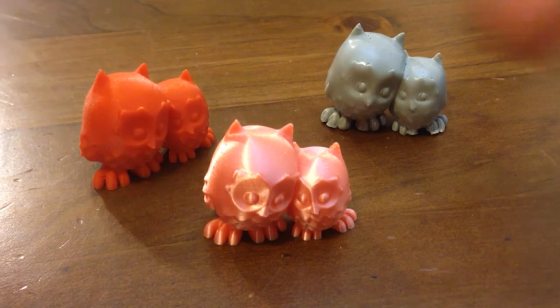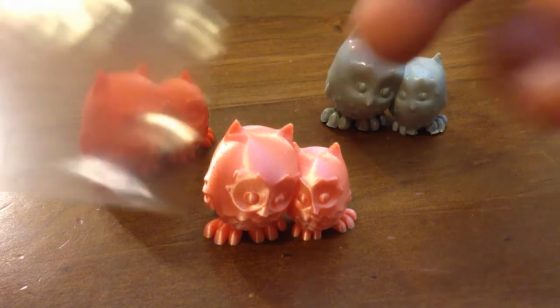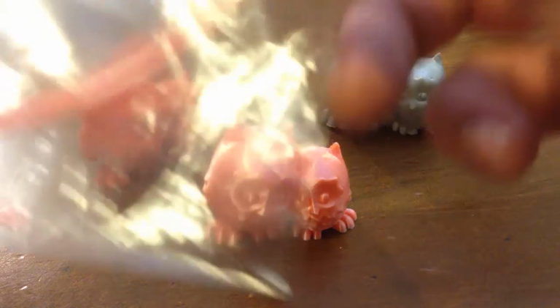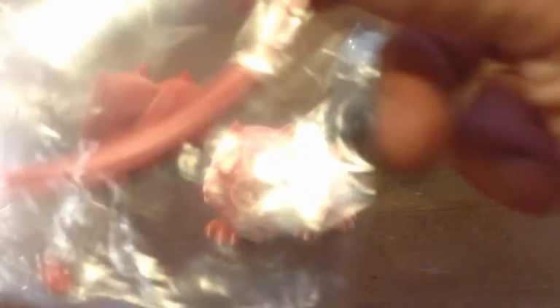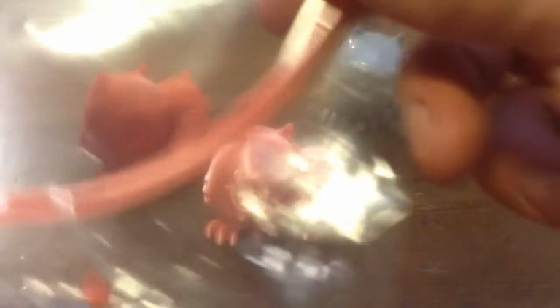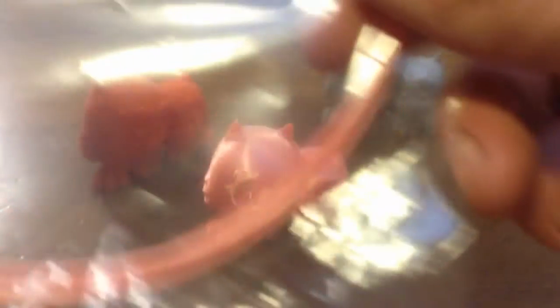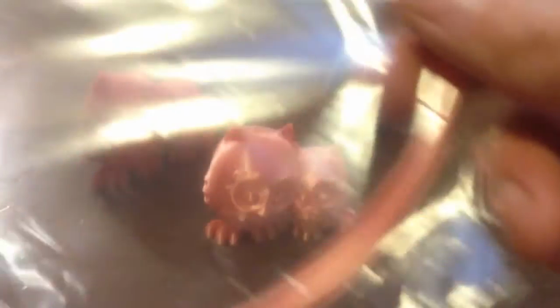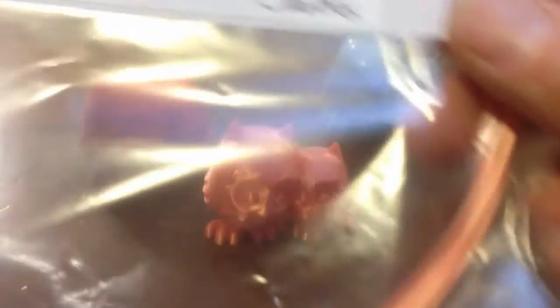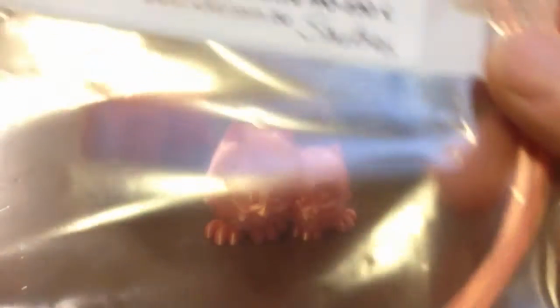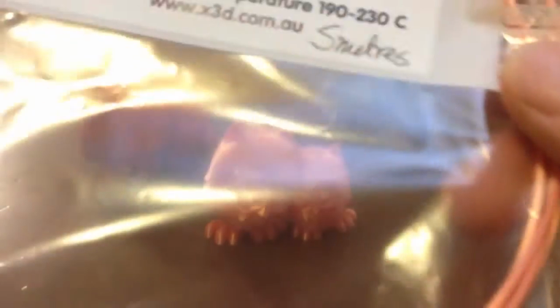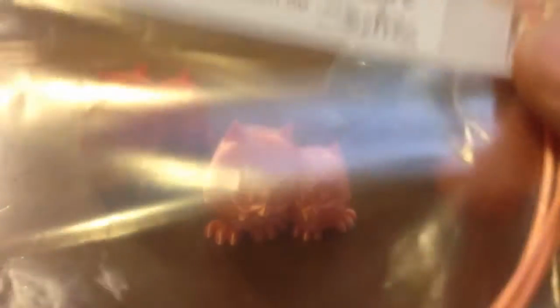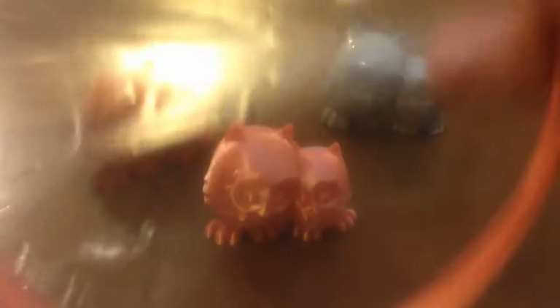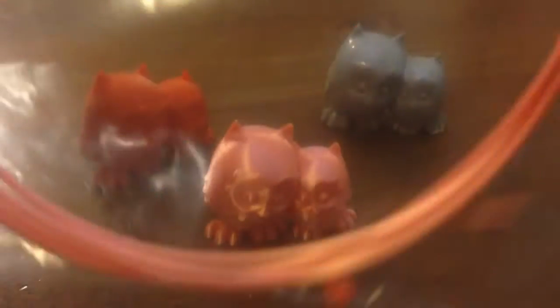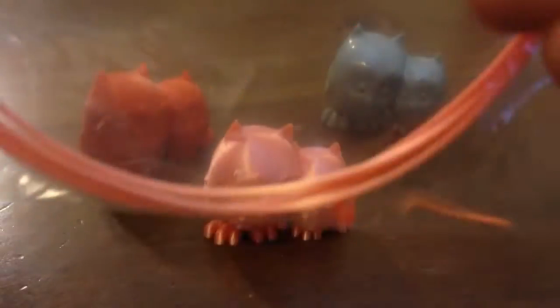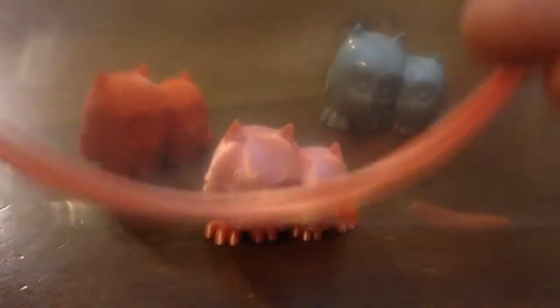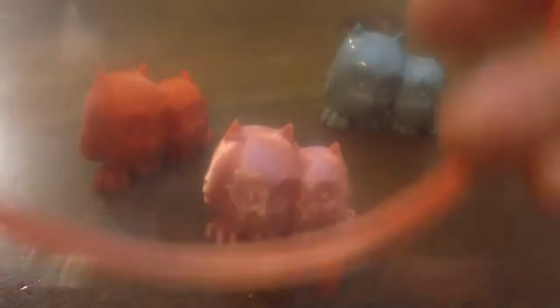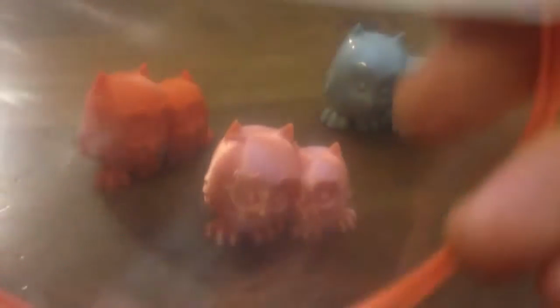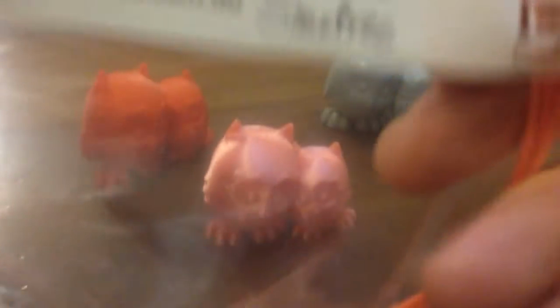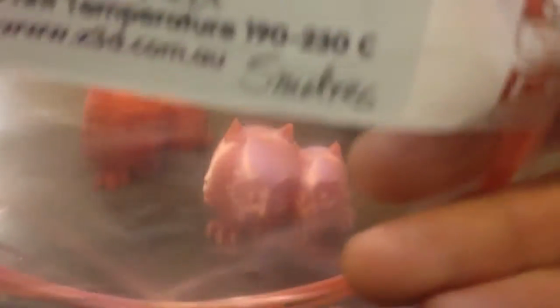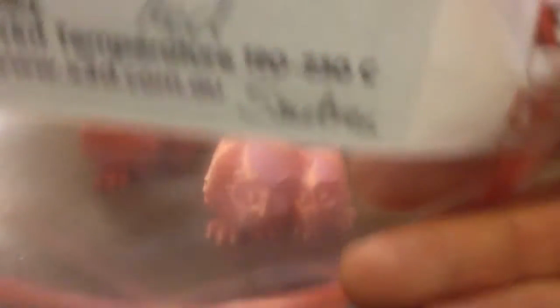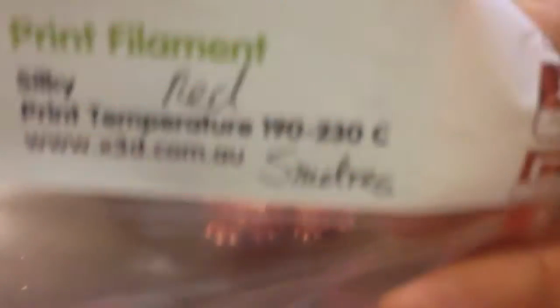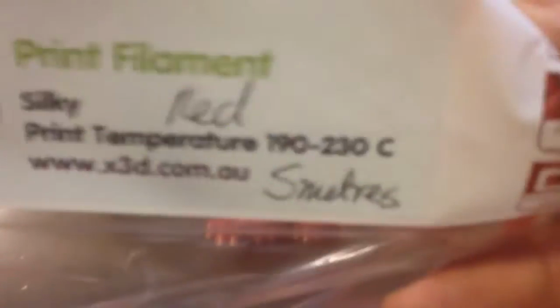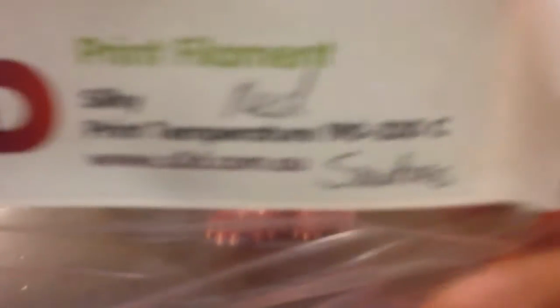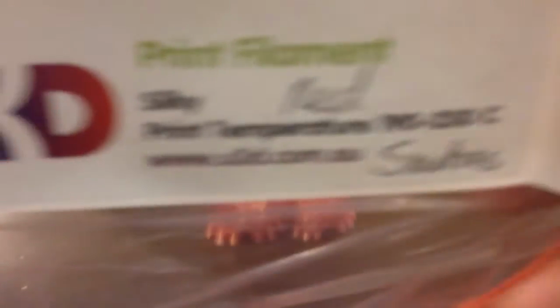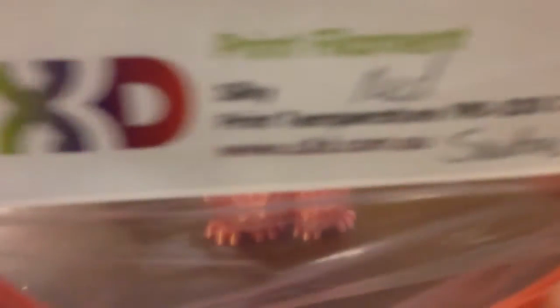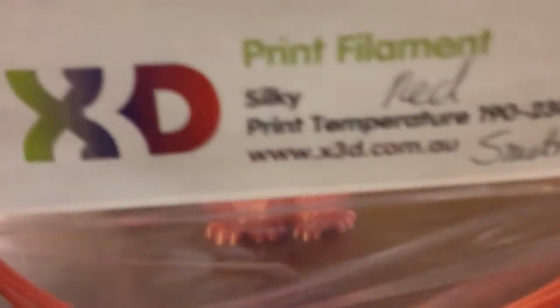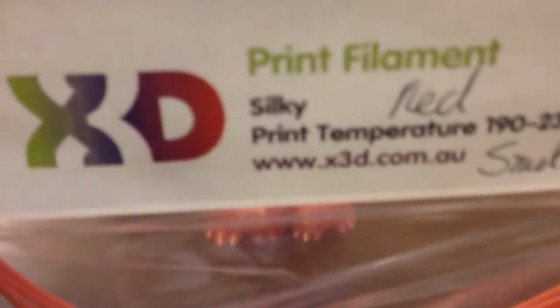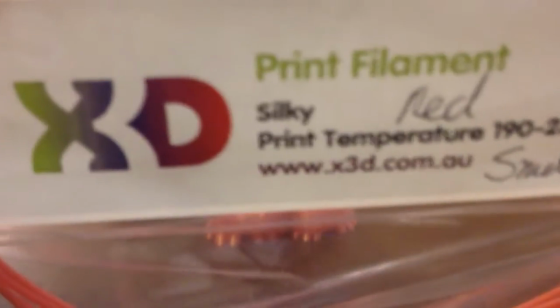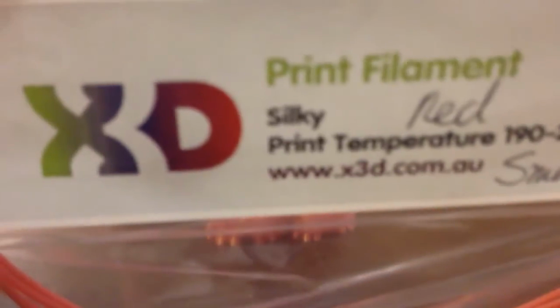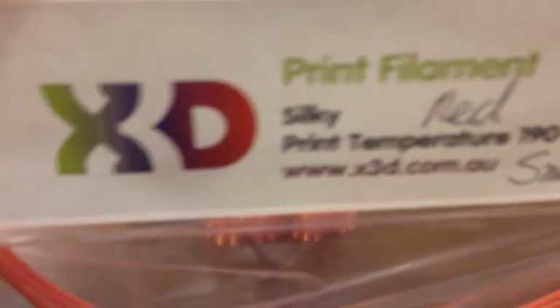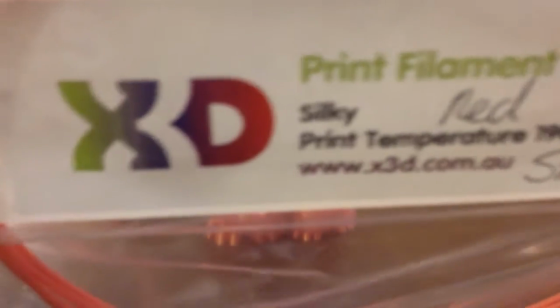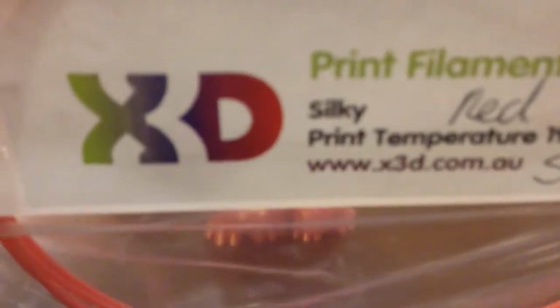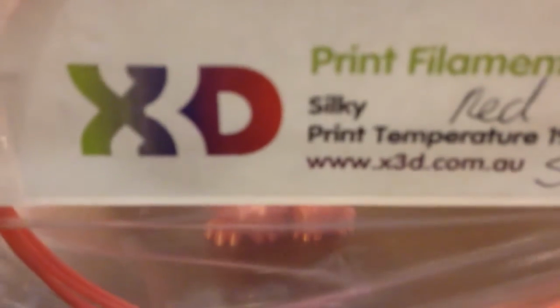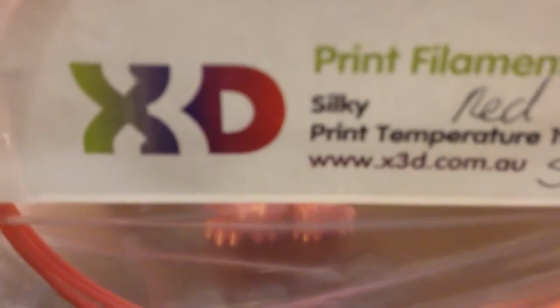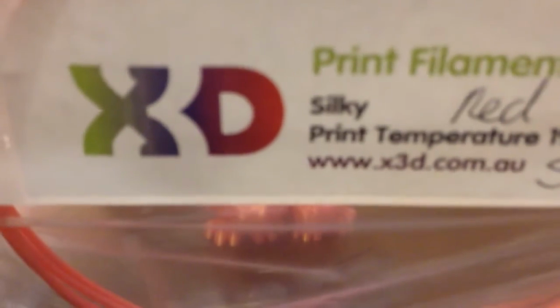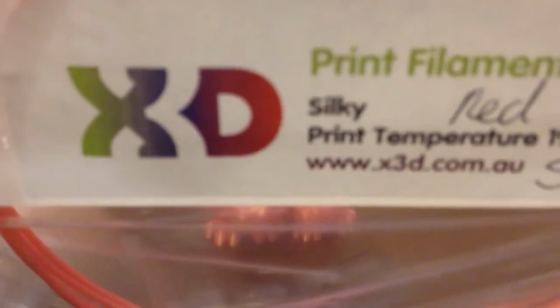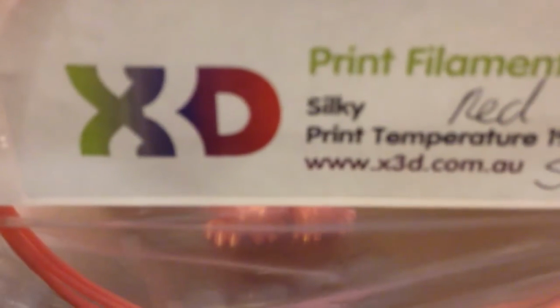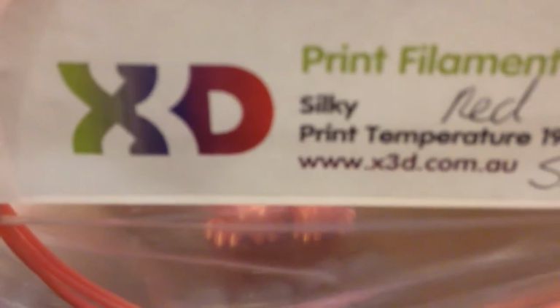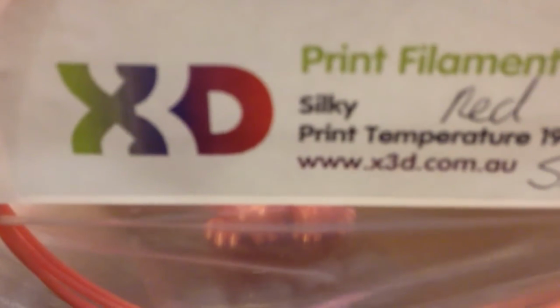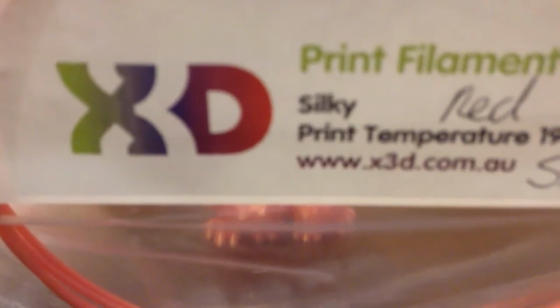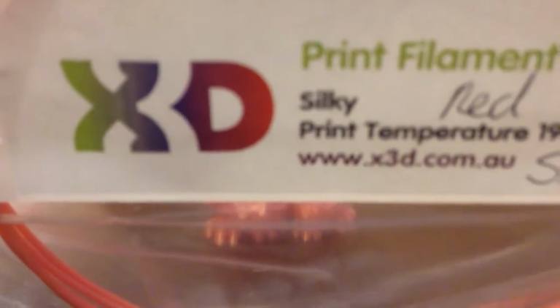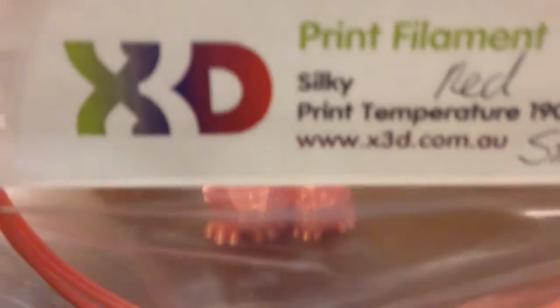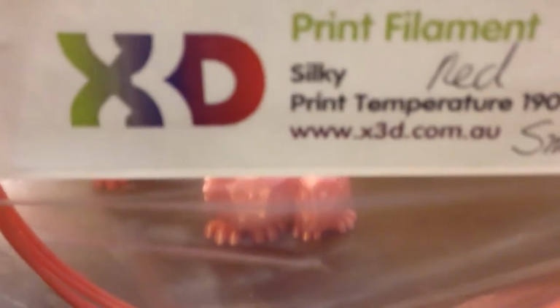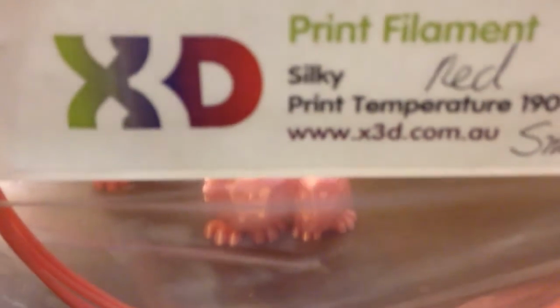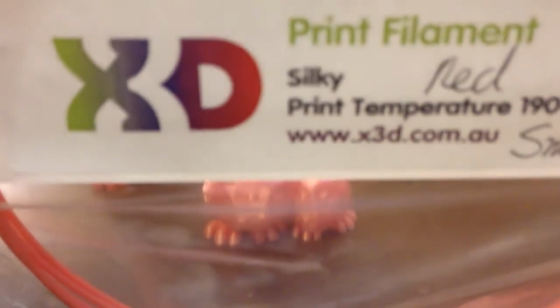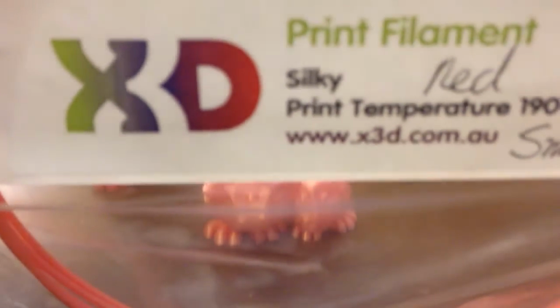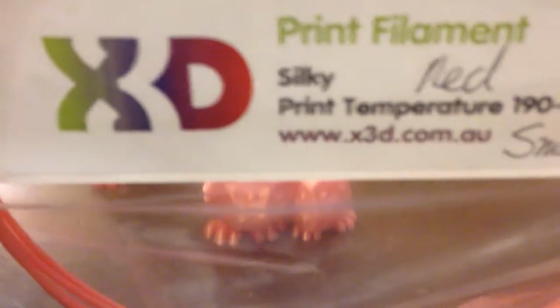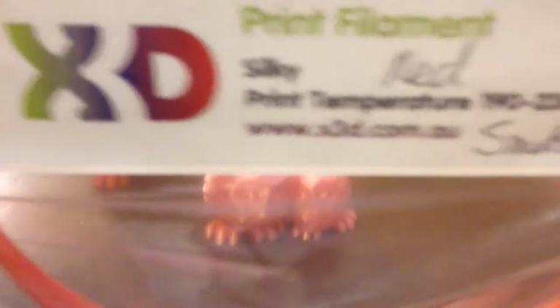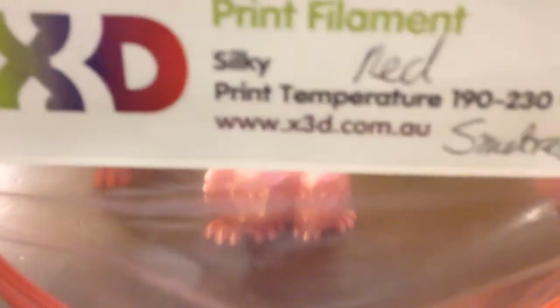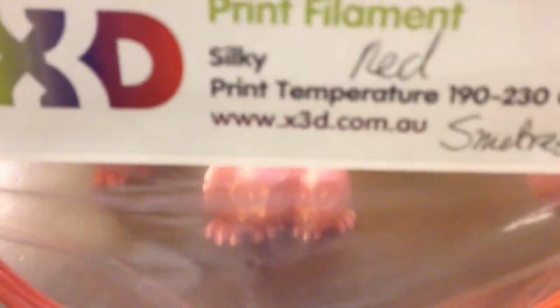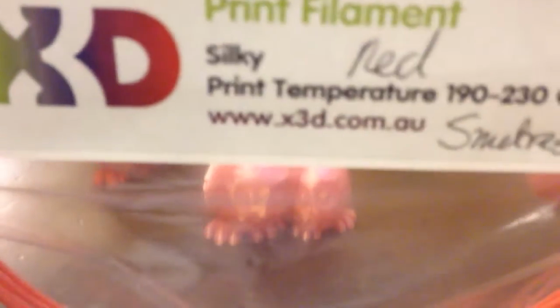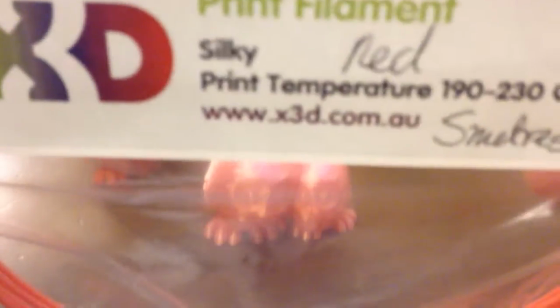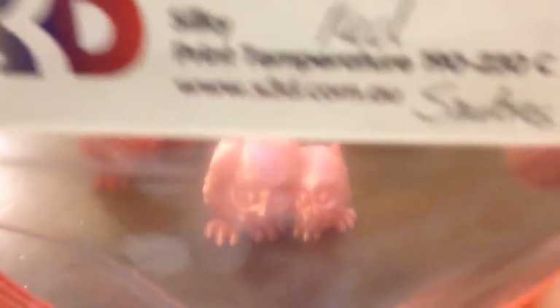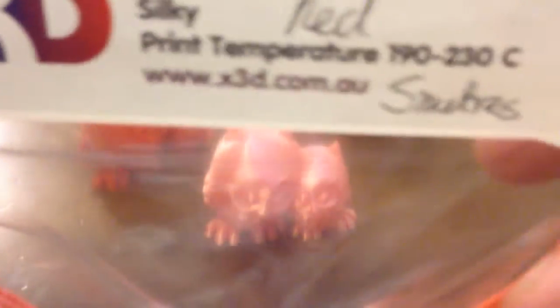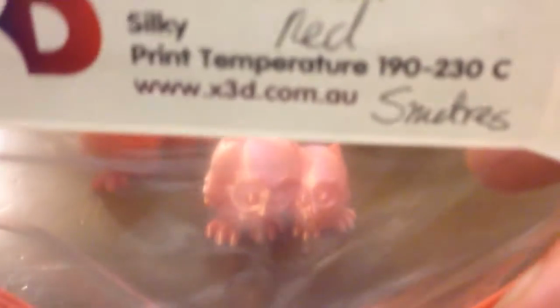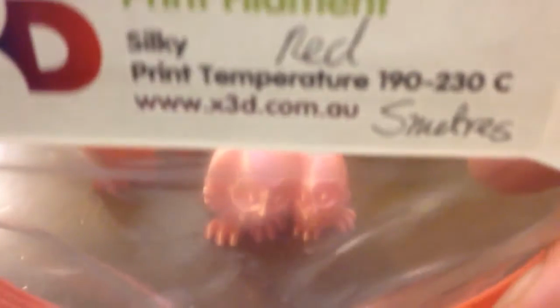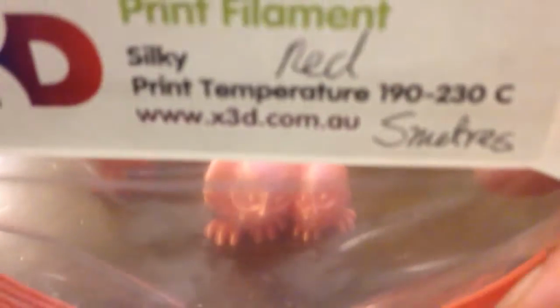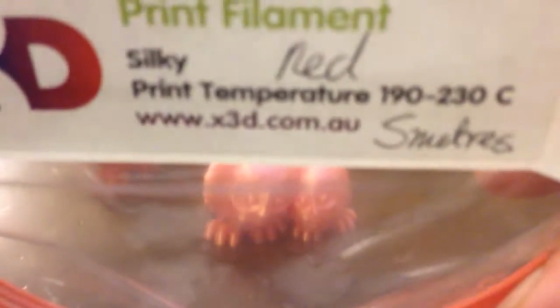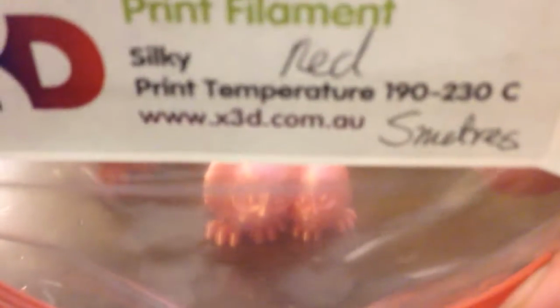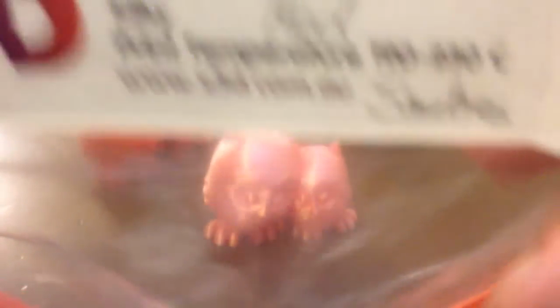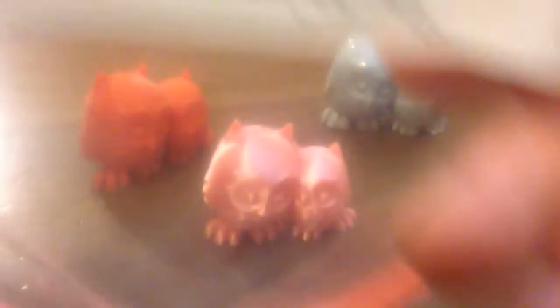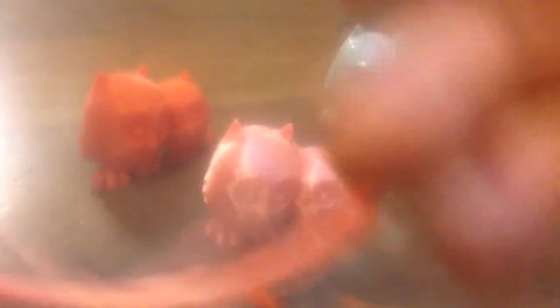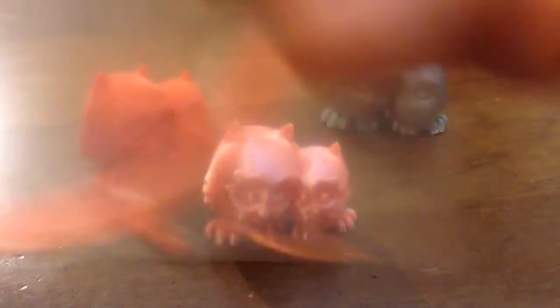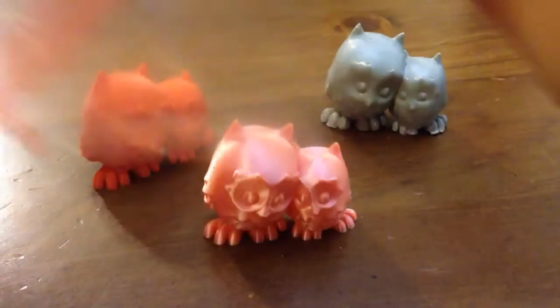It is from X3D and it's called Silky — supposedly red.